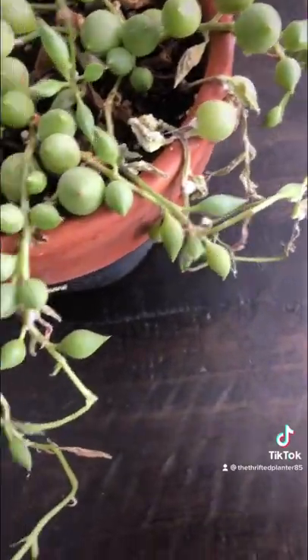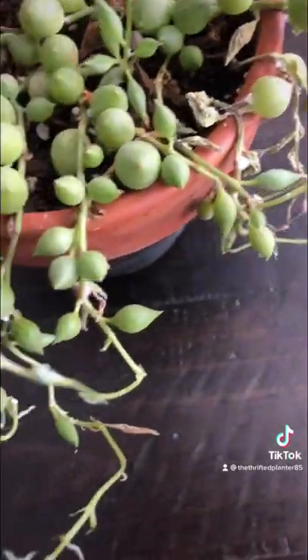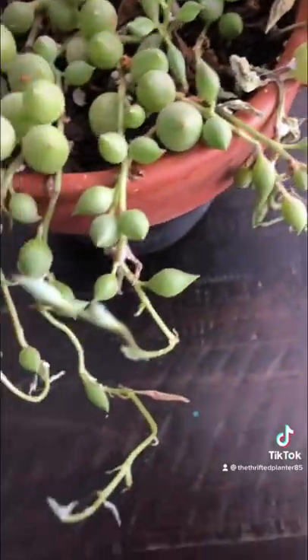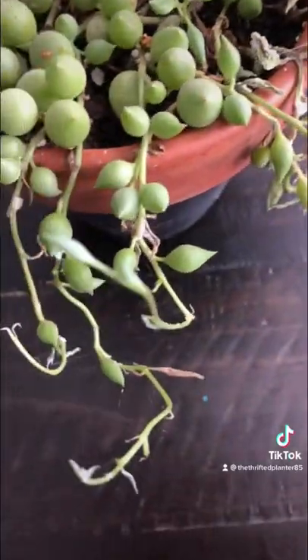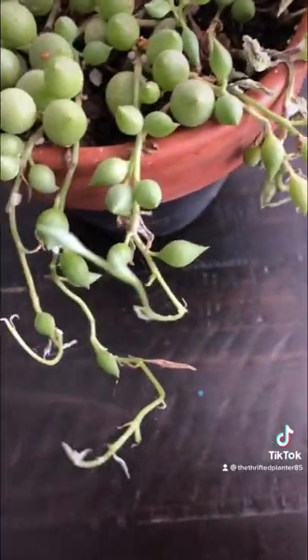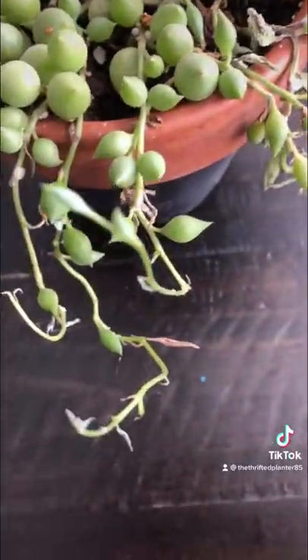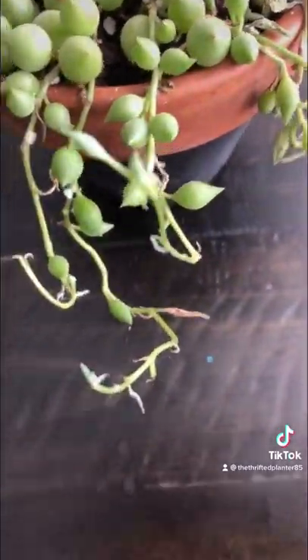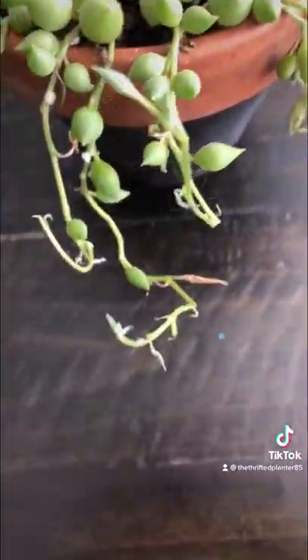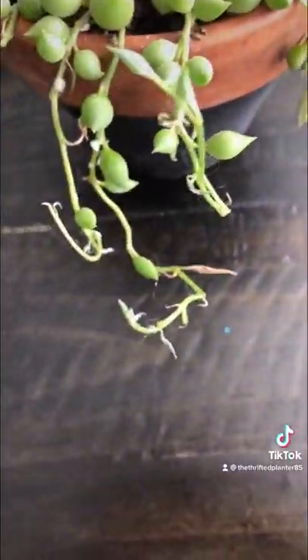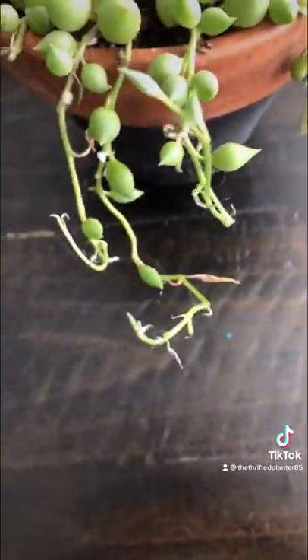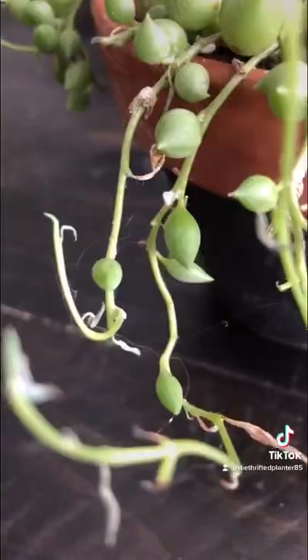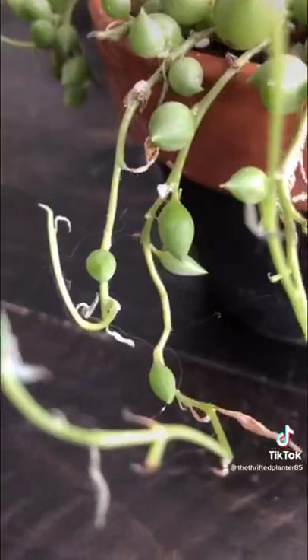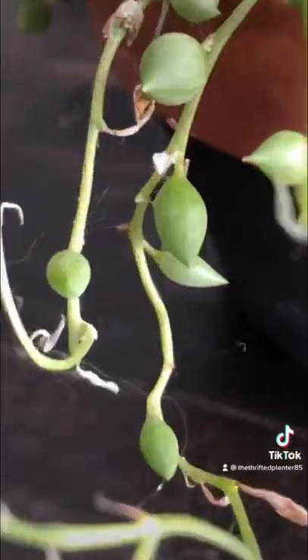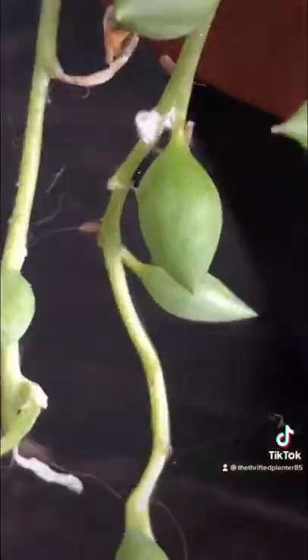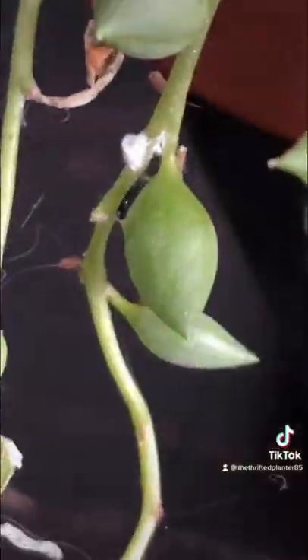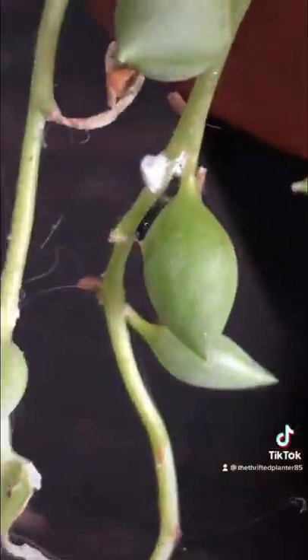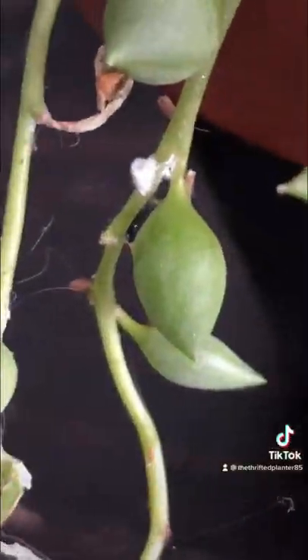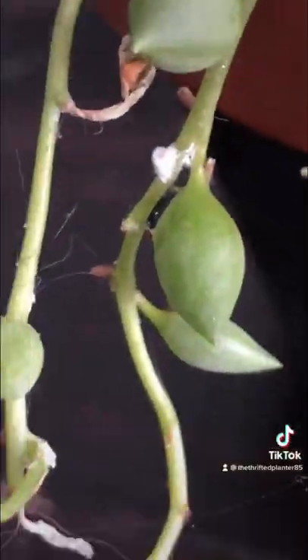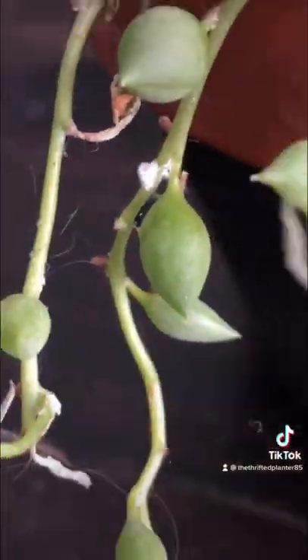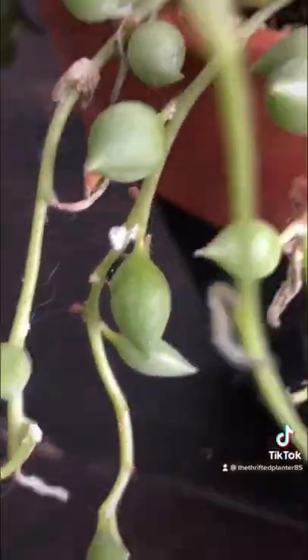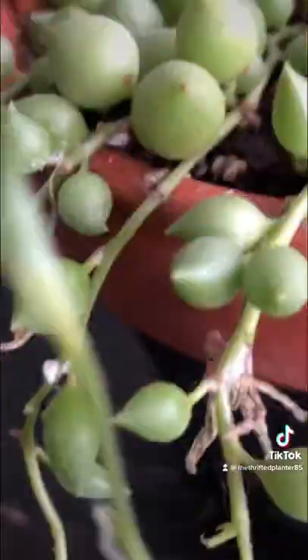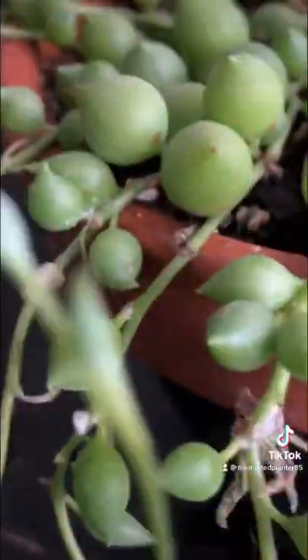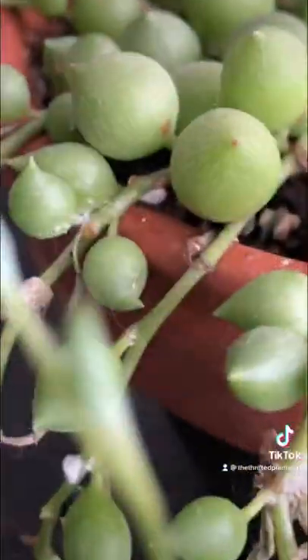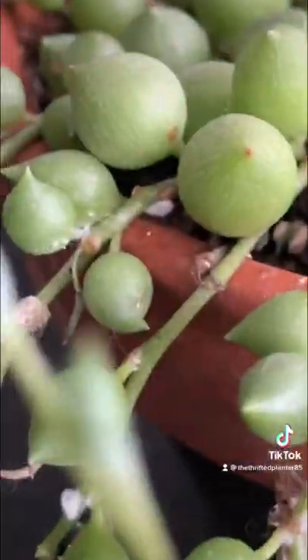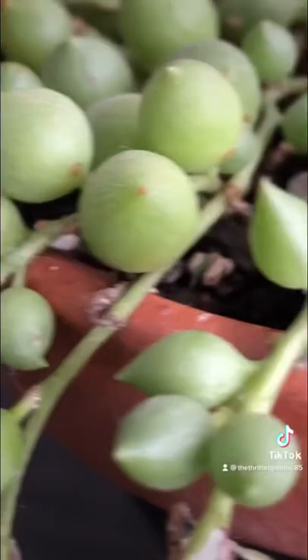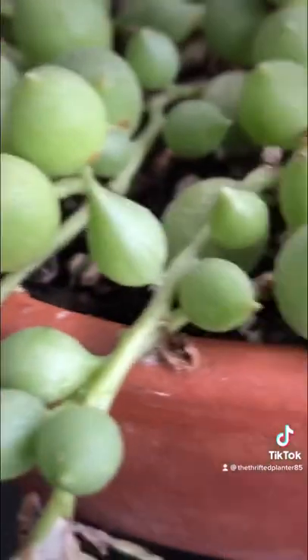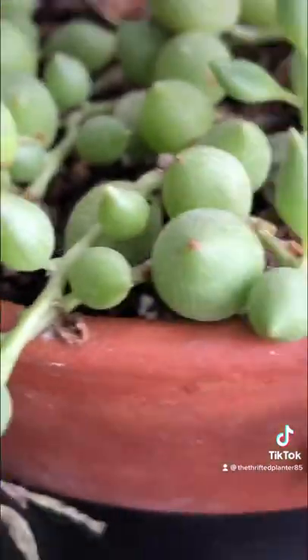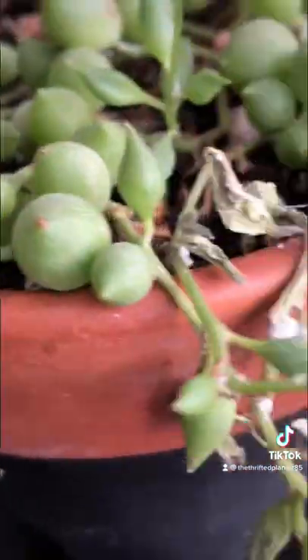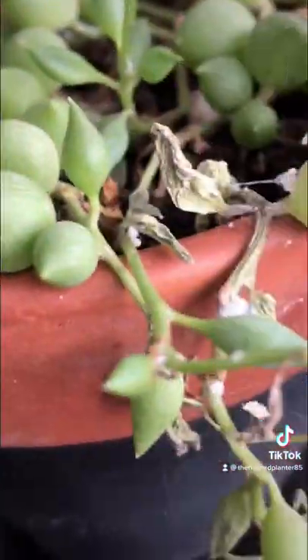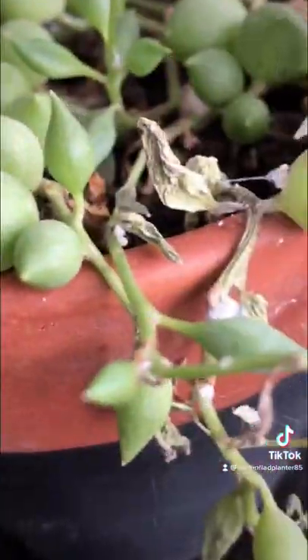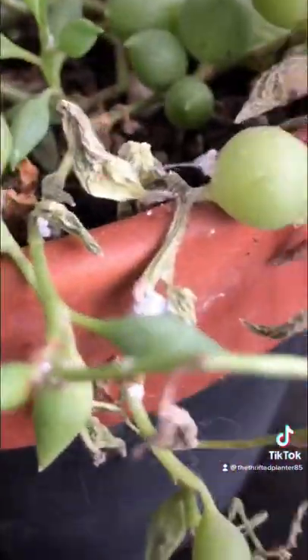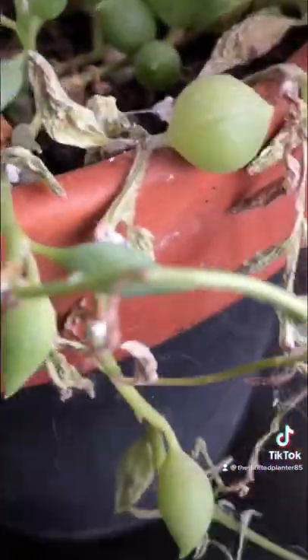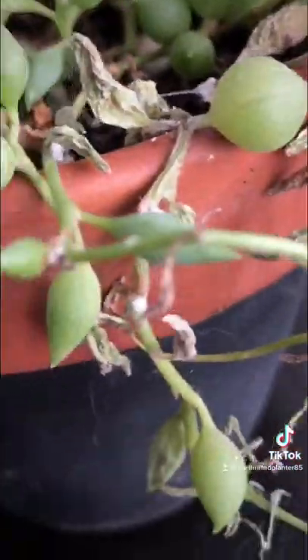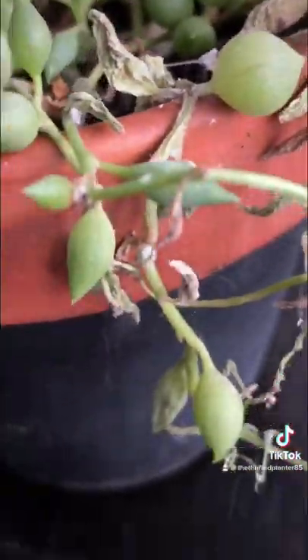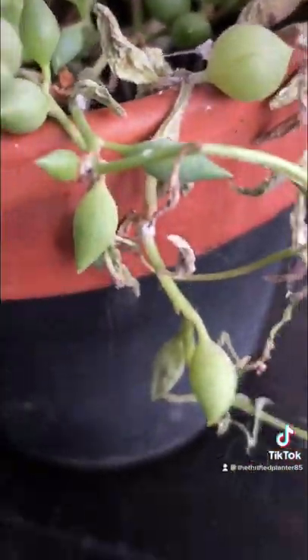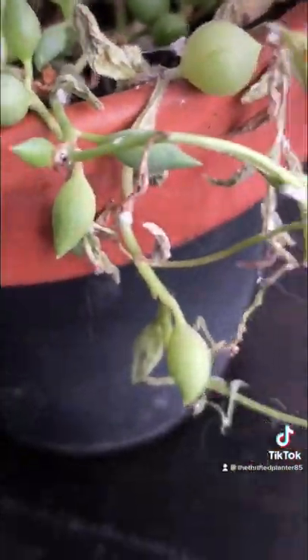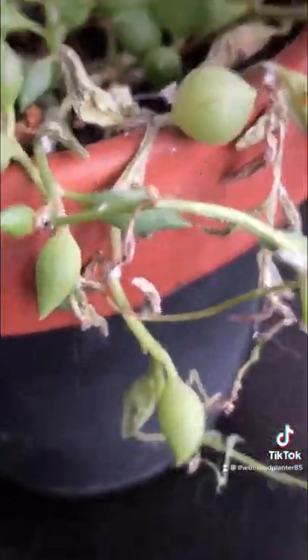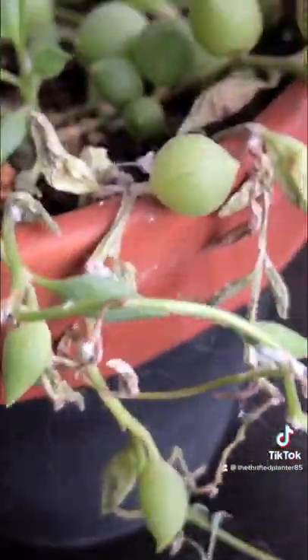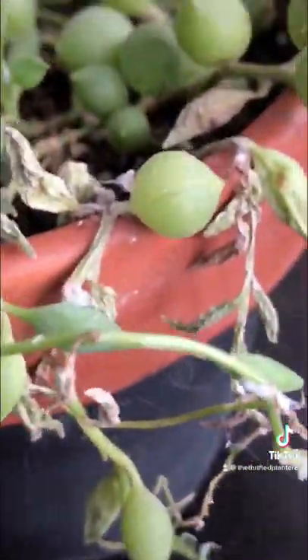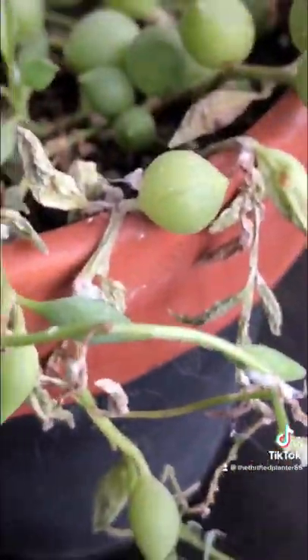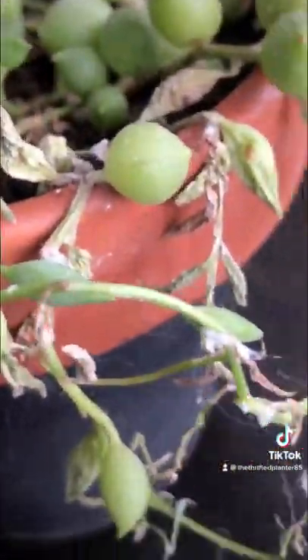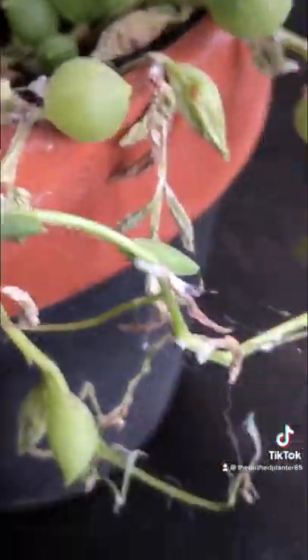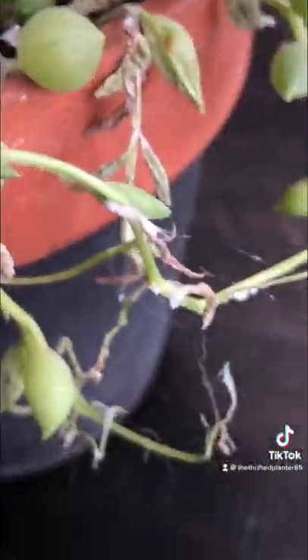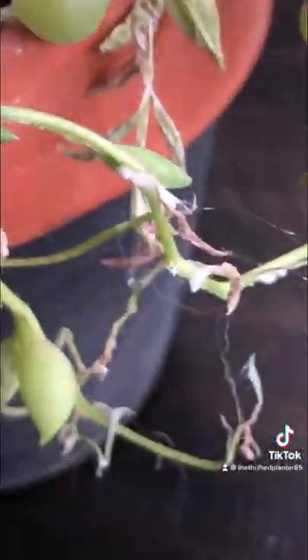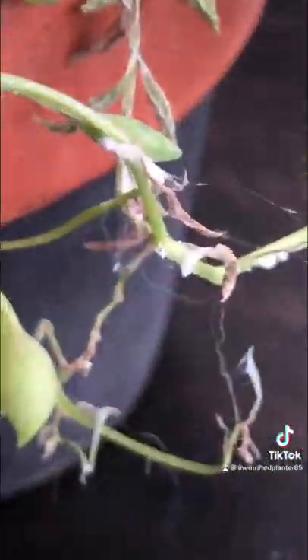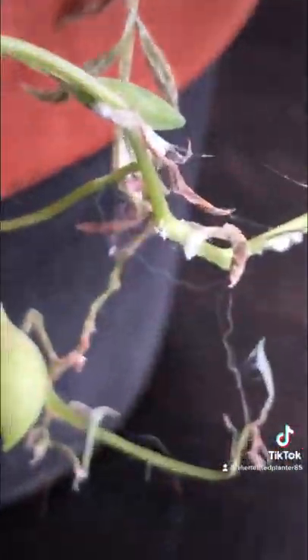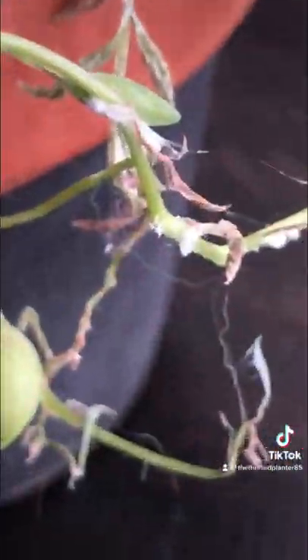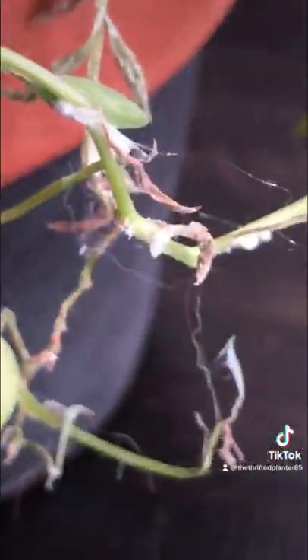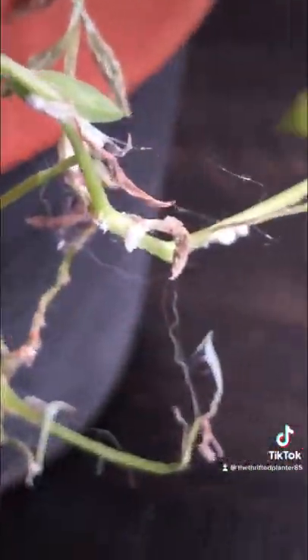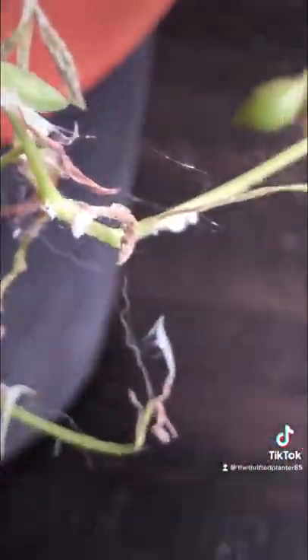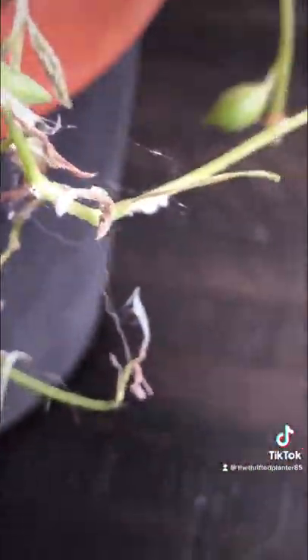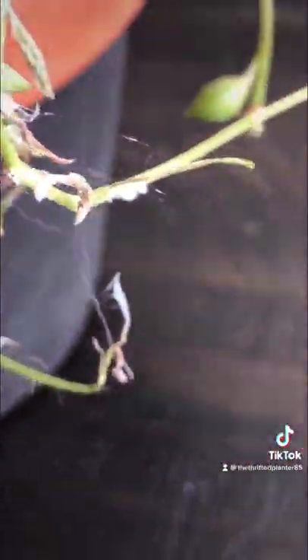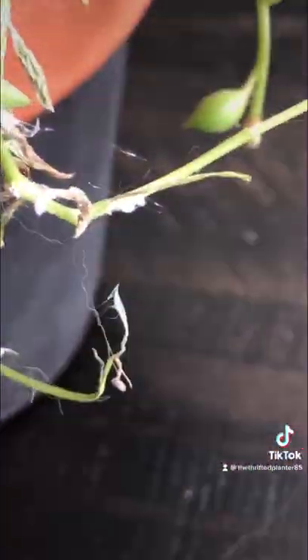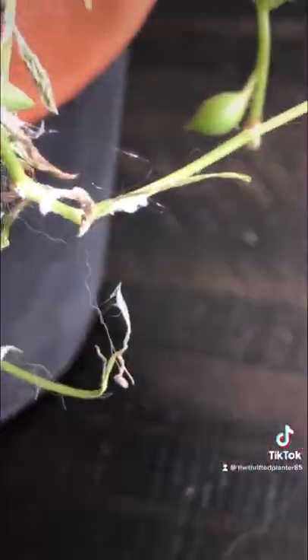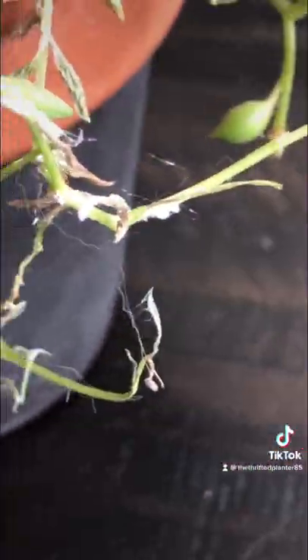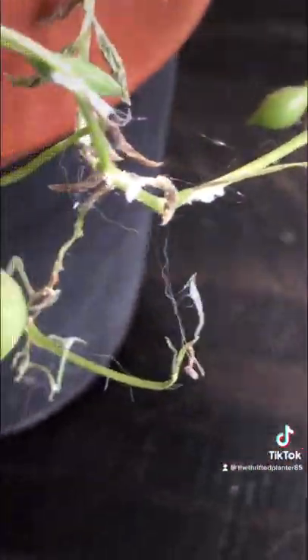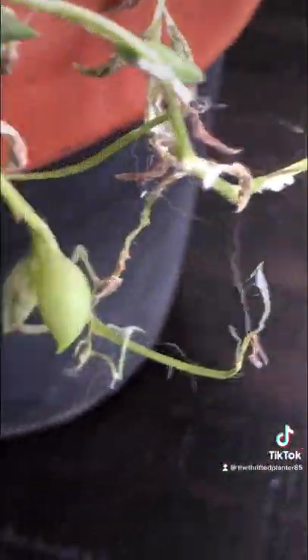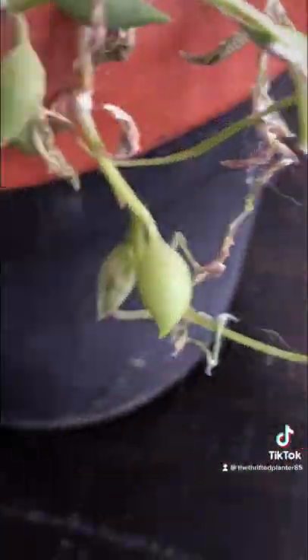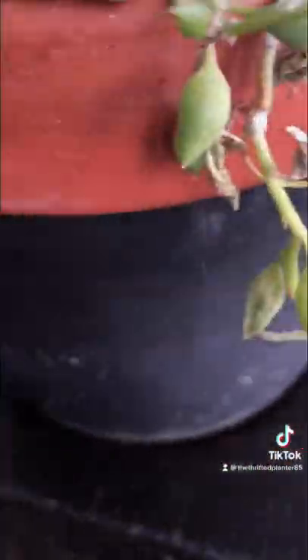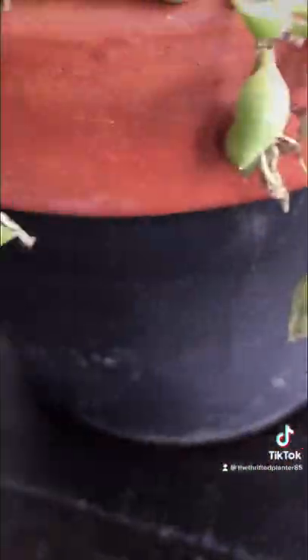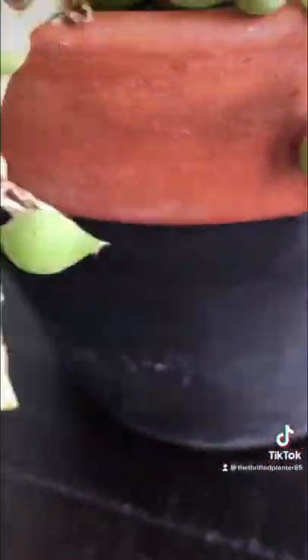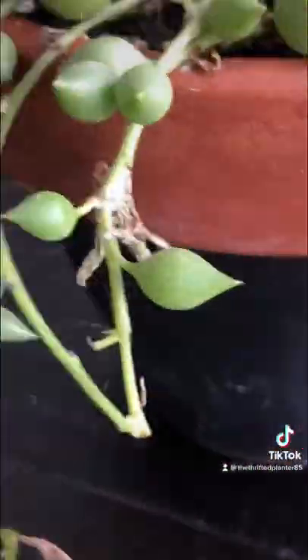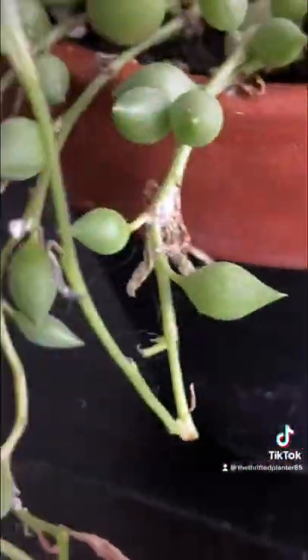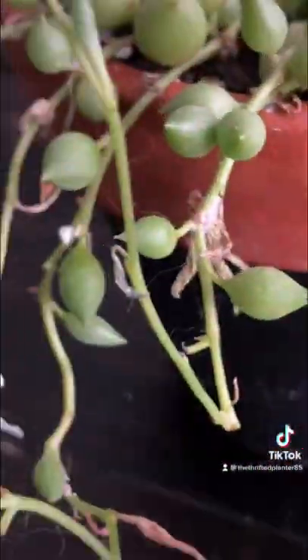Look at those — they're nasty. They're white and fluffy. They're actually kind of cute, but they're nasty. They destroy the plant.